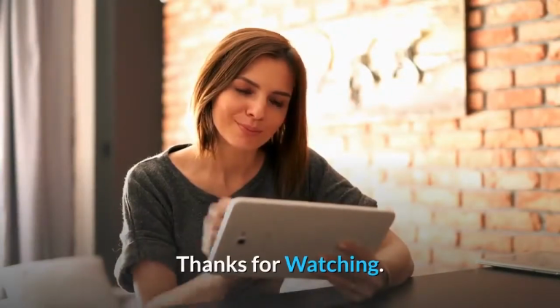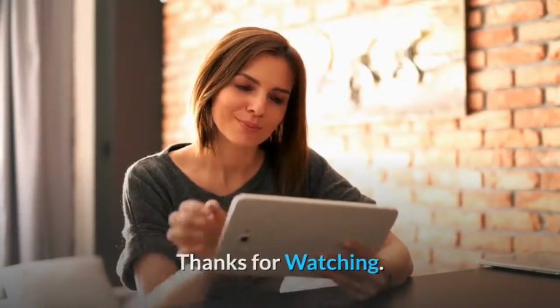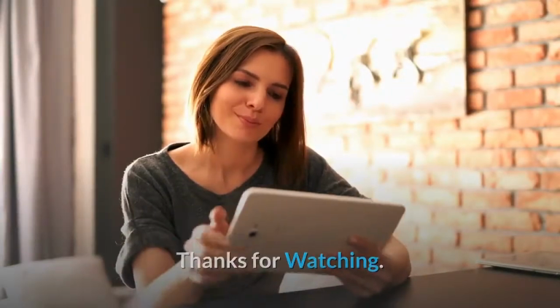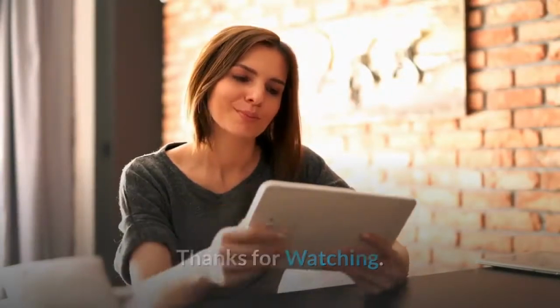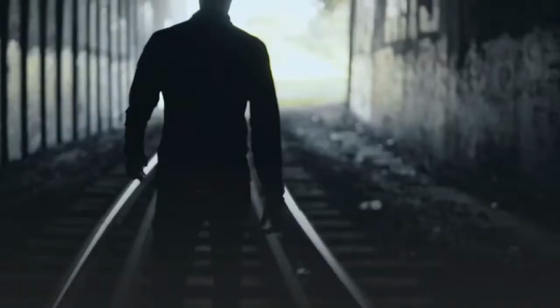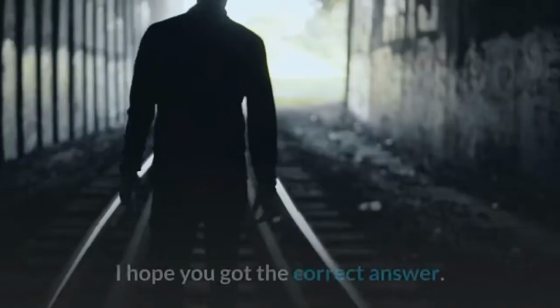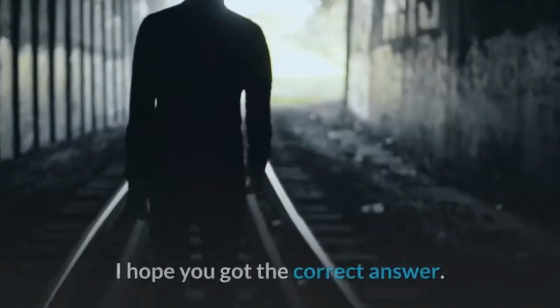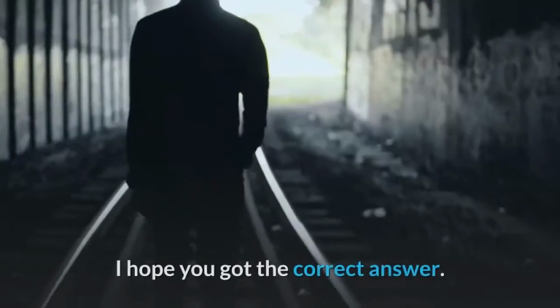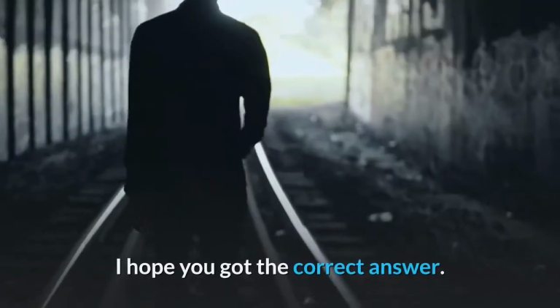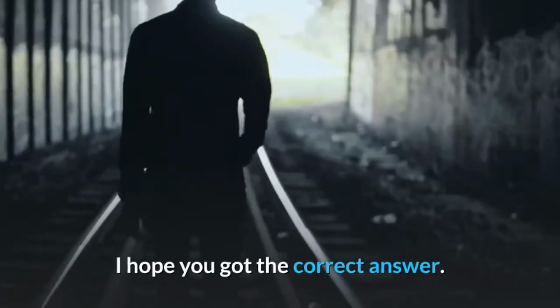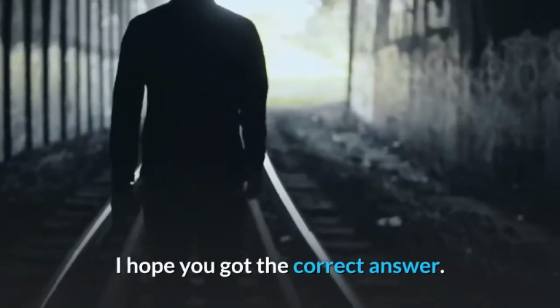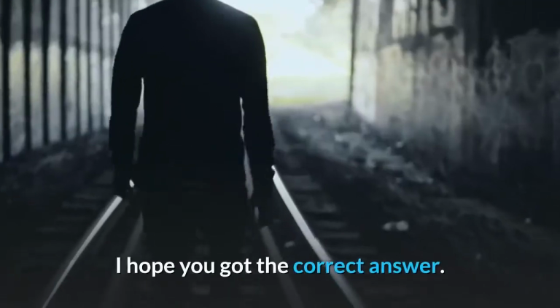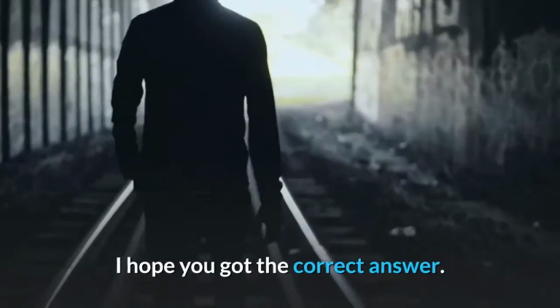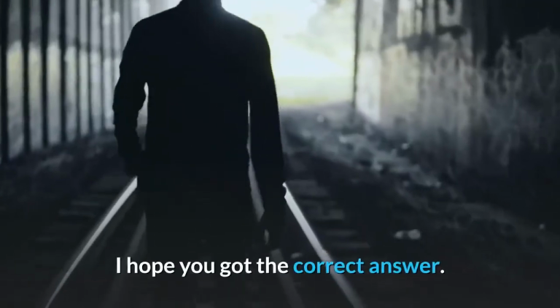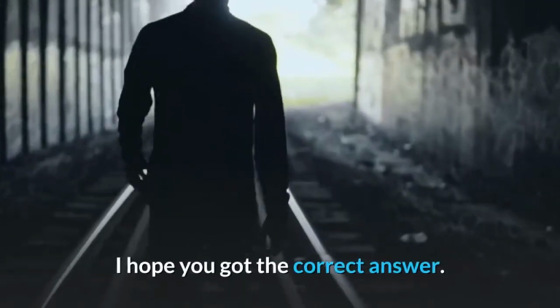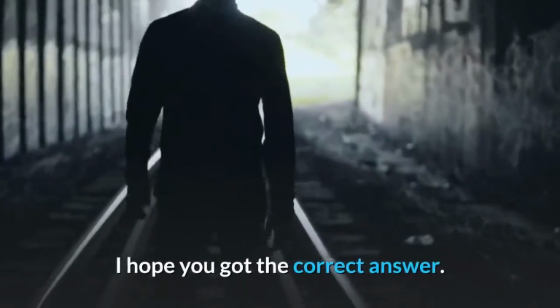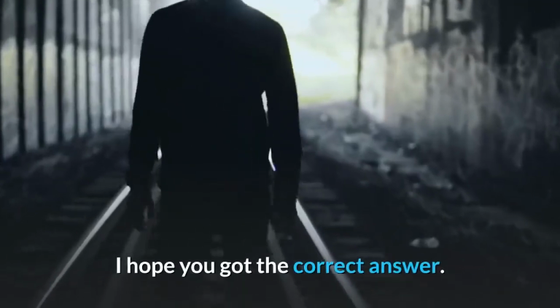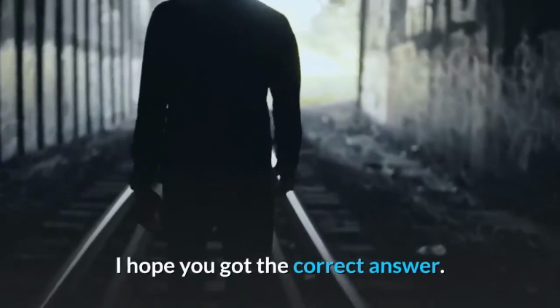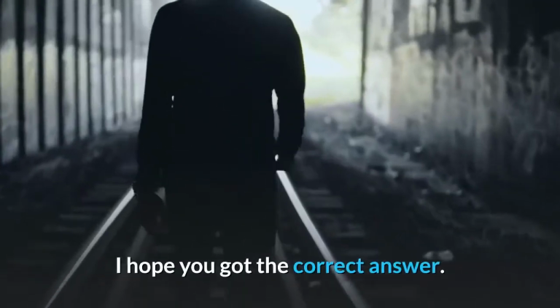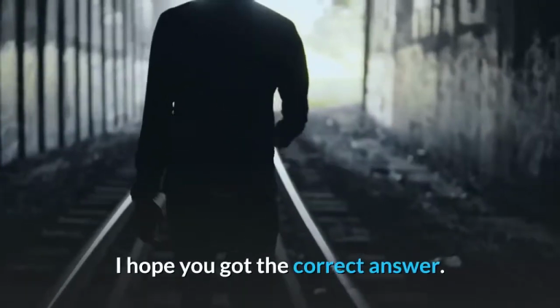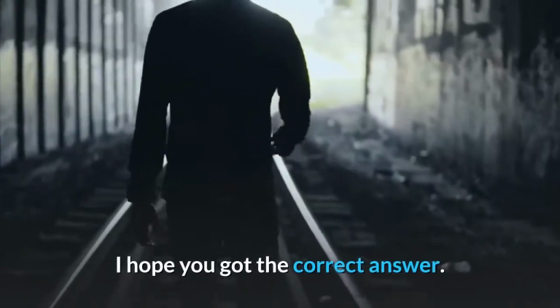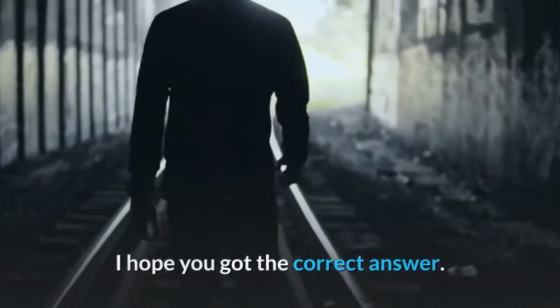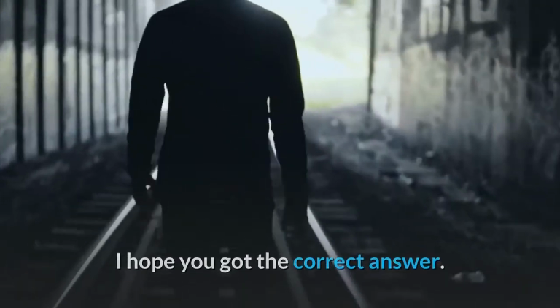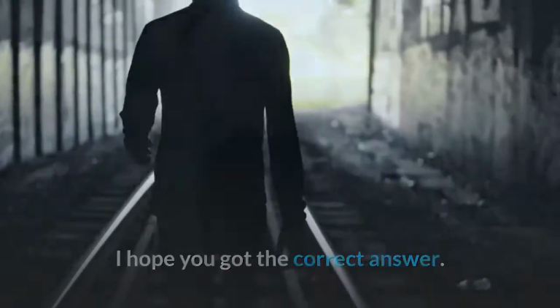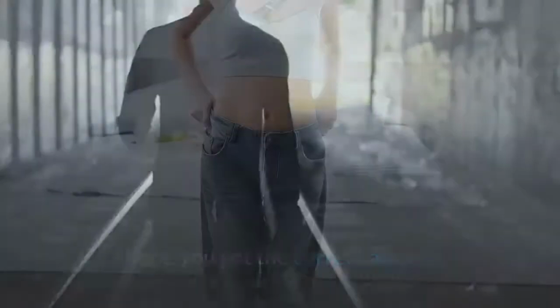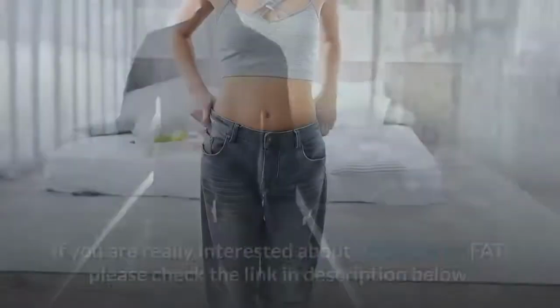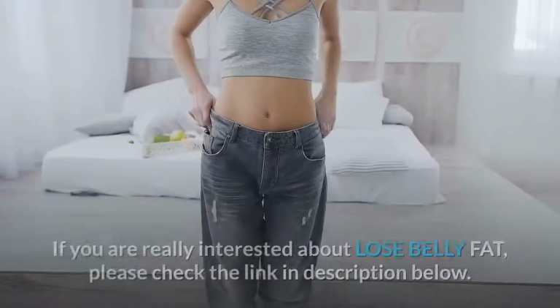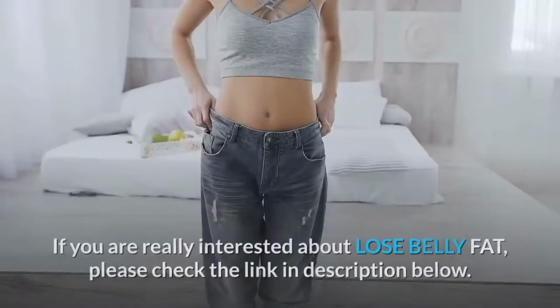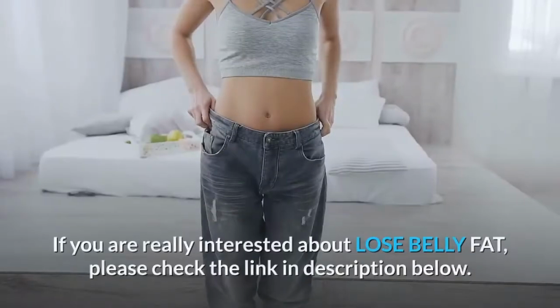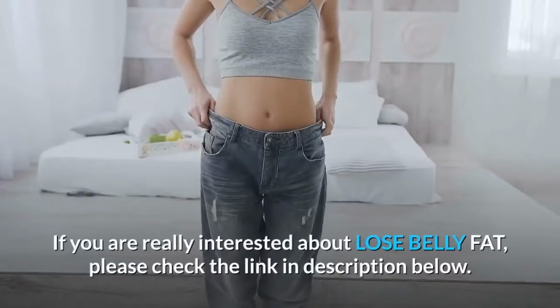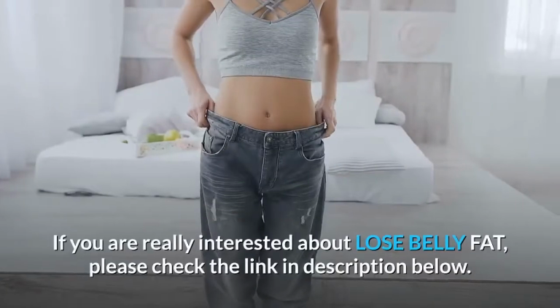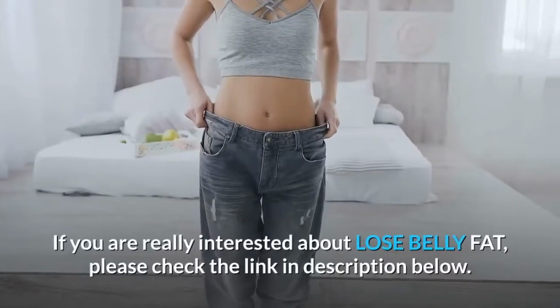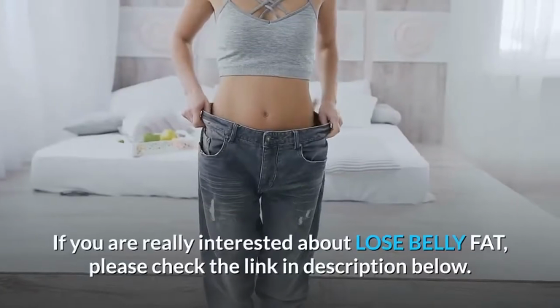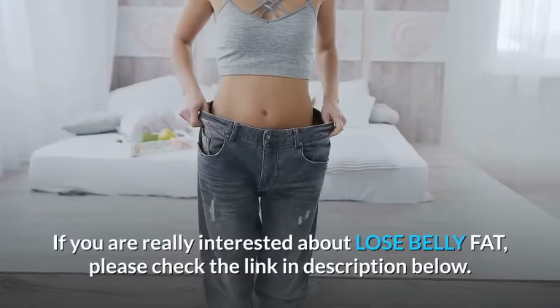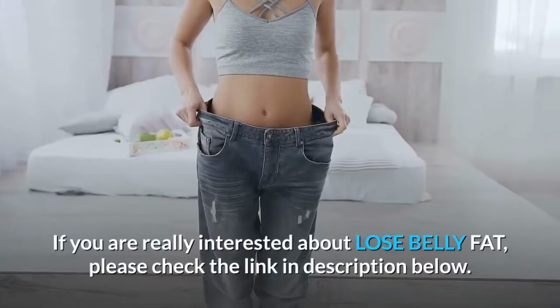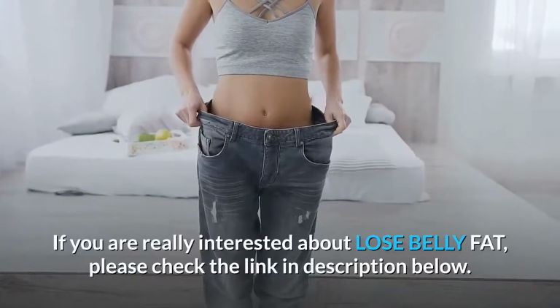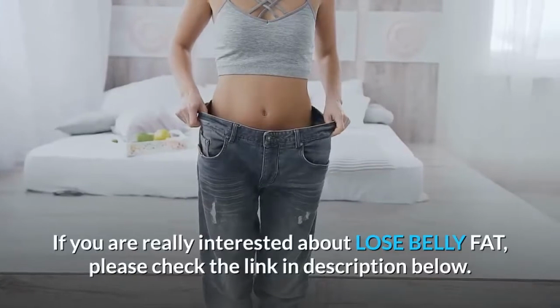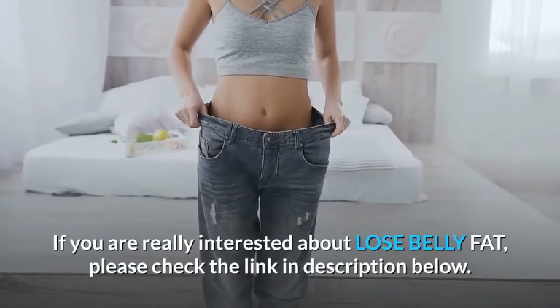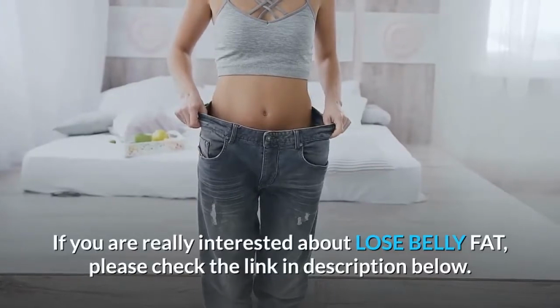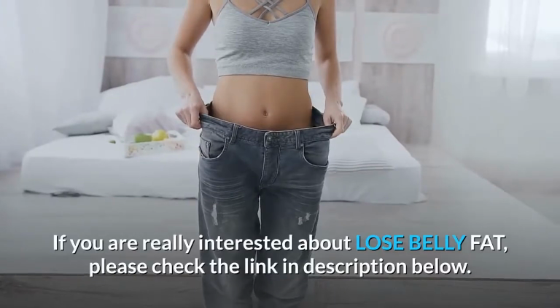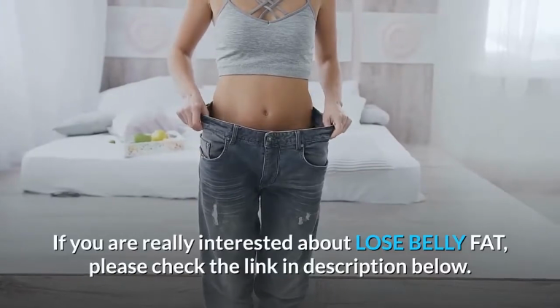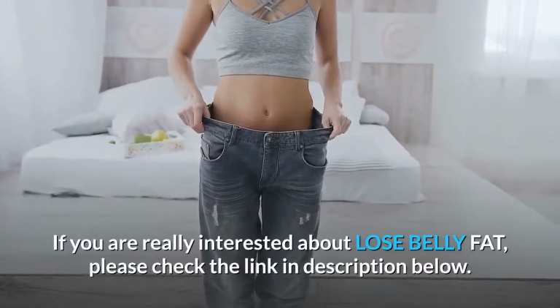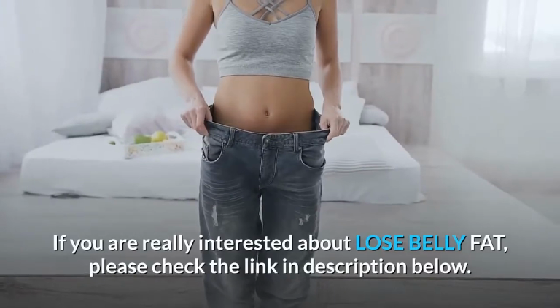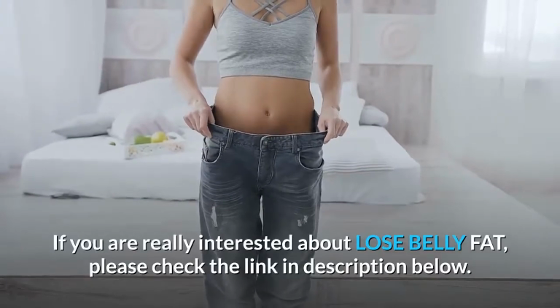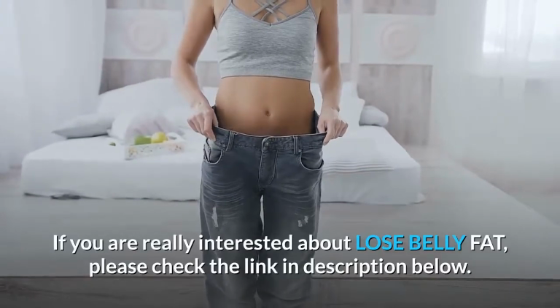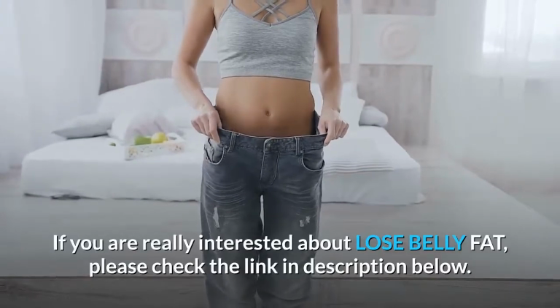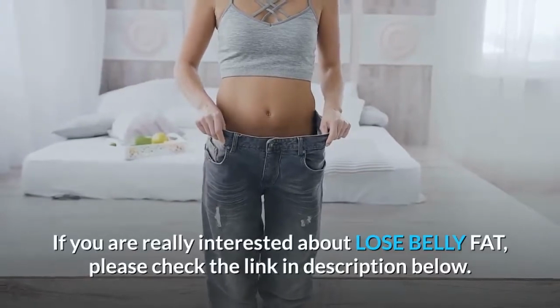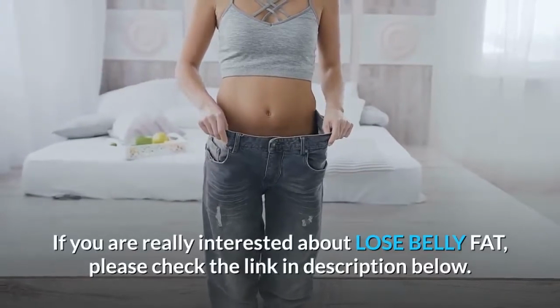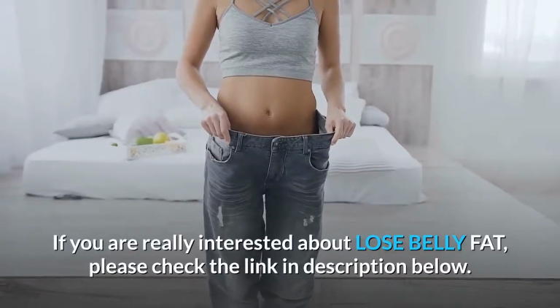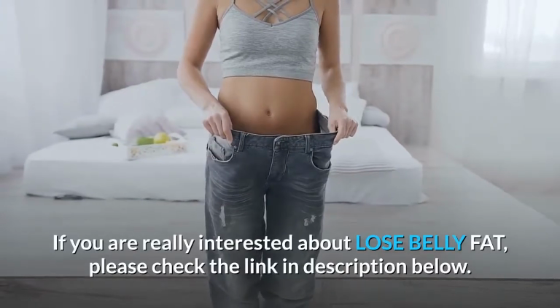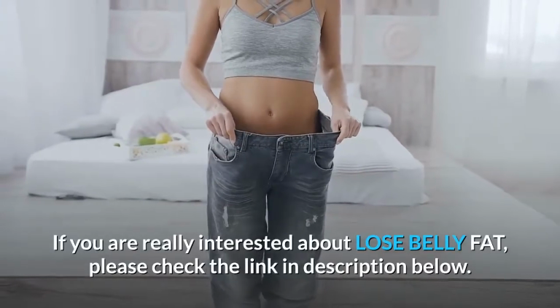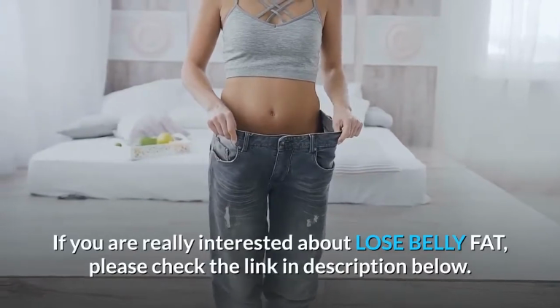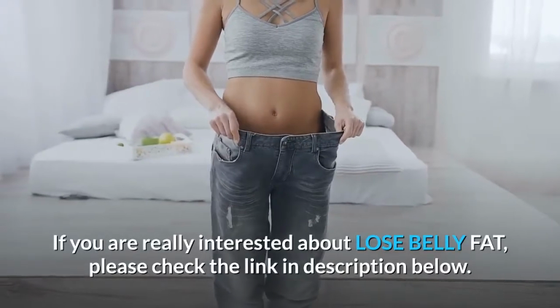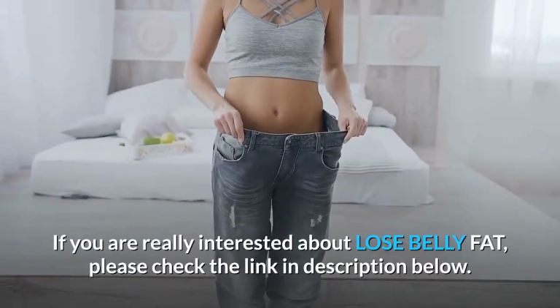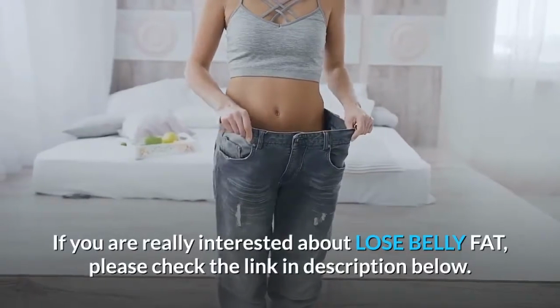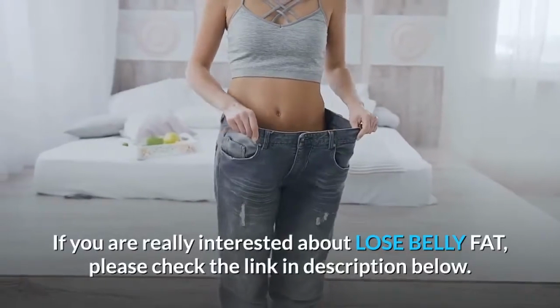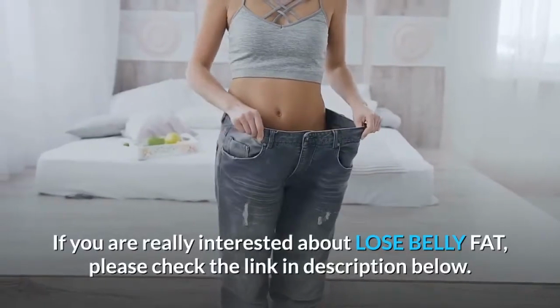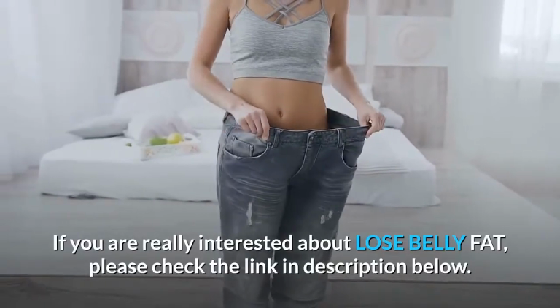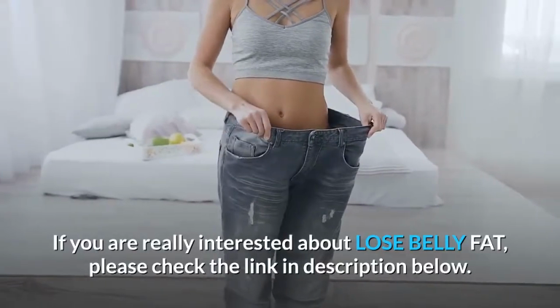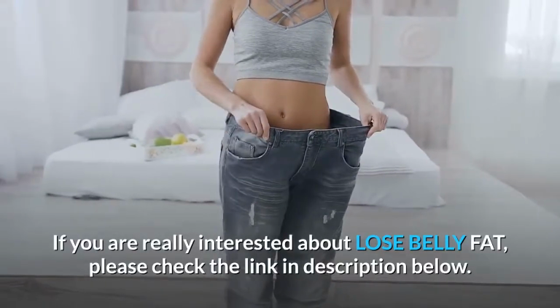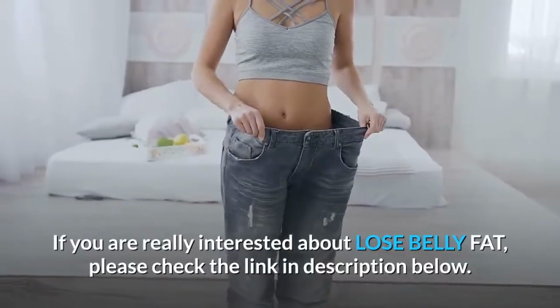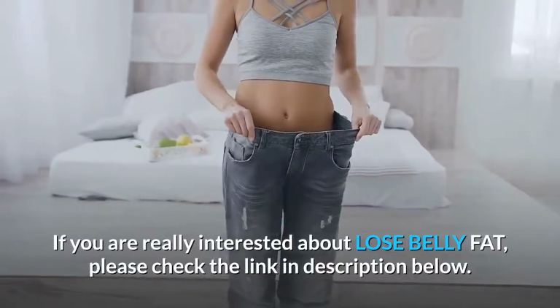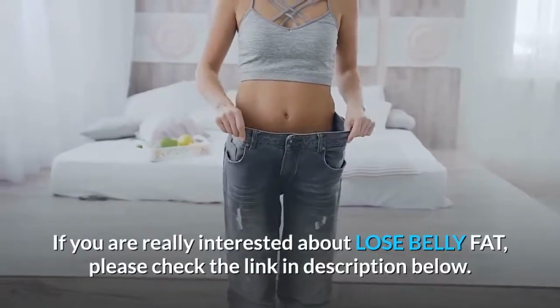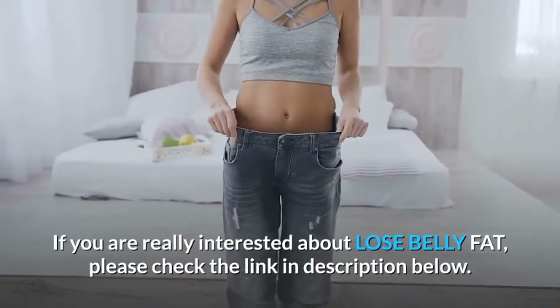I hope you got the correct answer. If you are really interested about losing belly fat, please check the link in the description below.